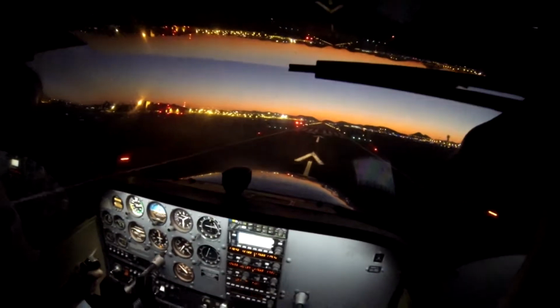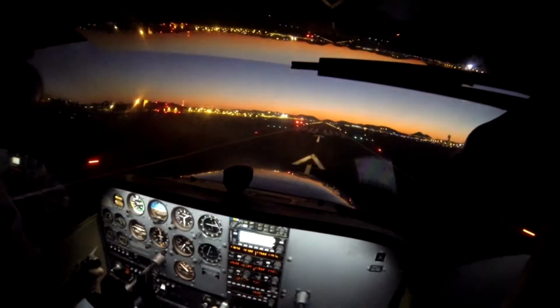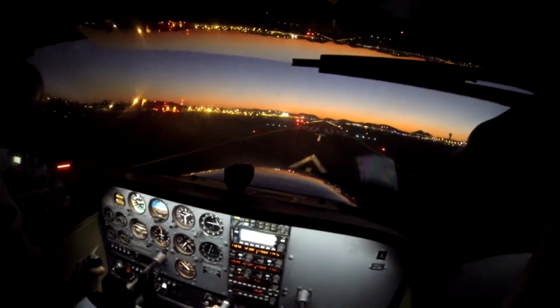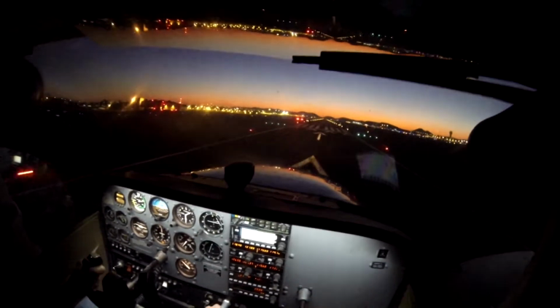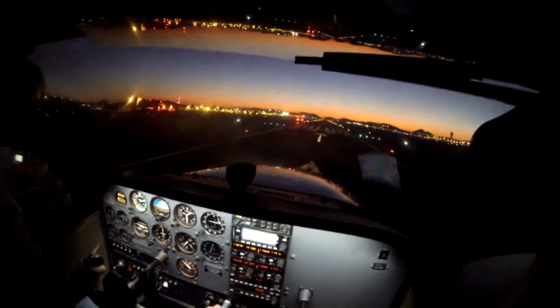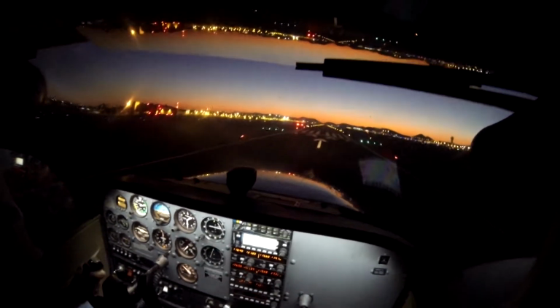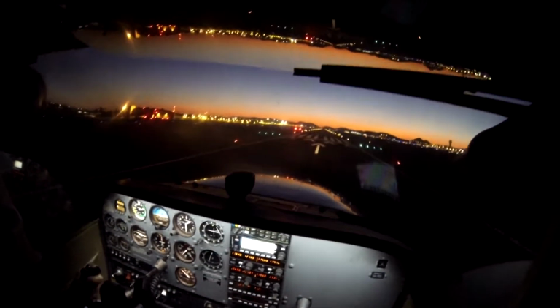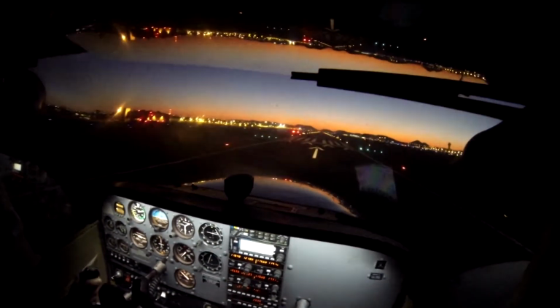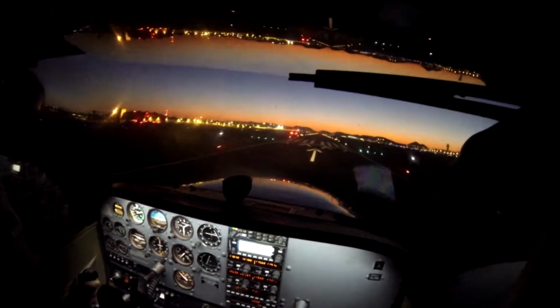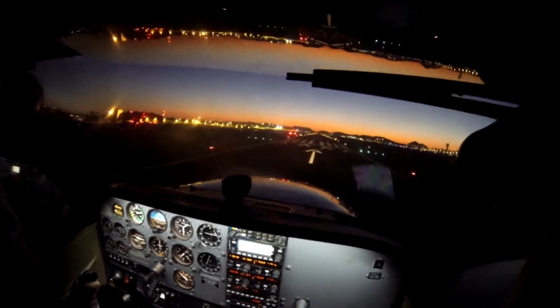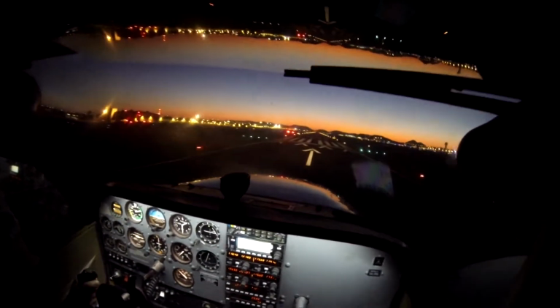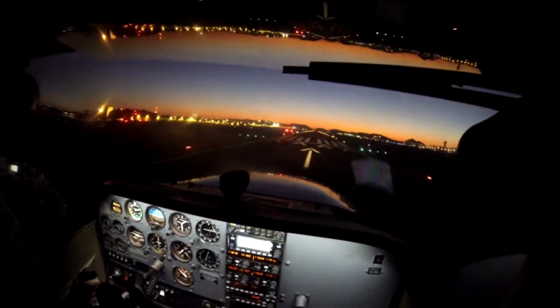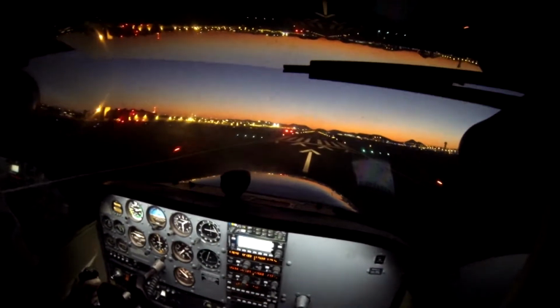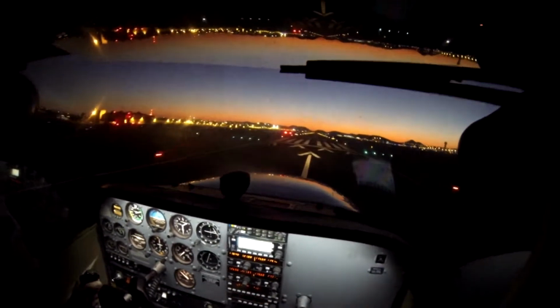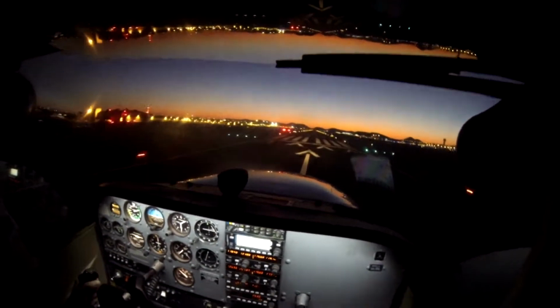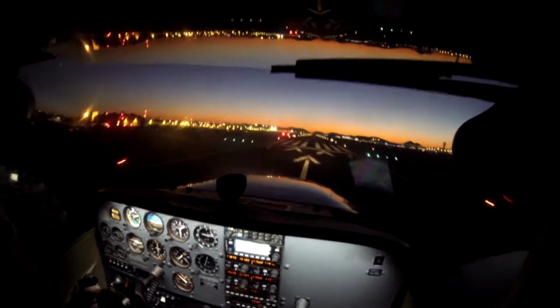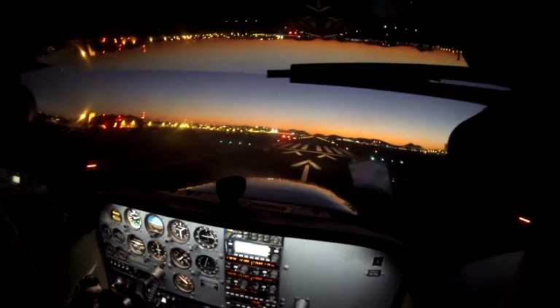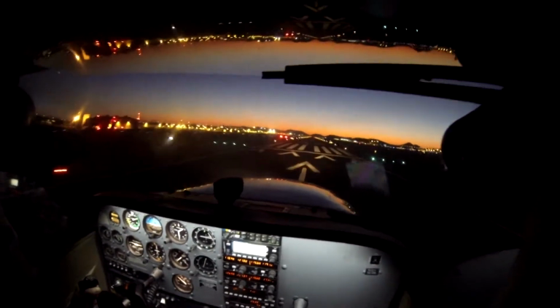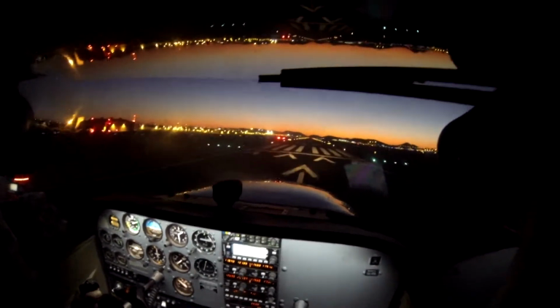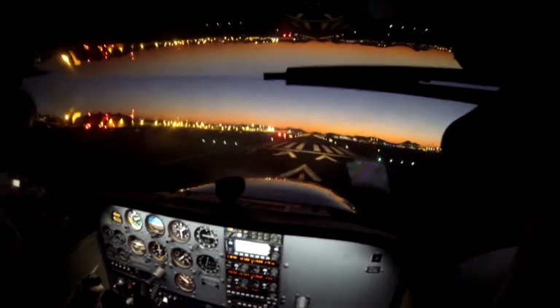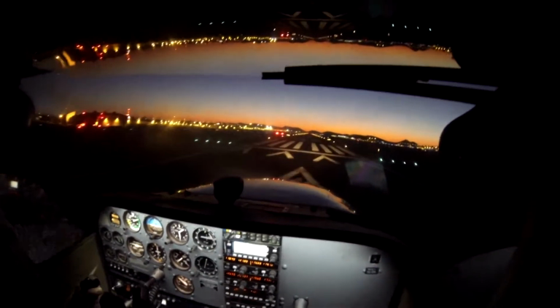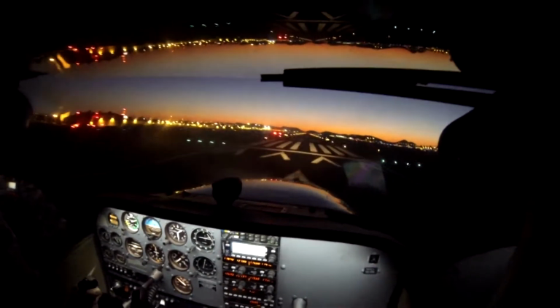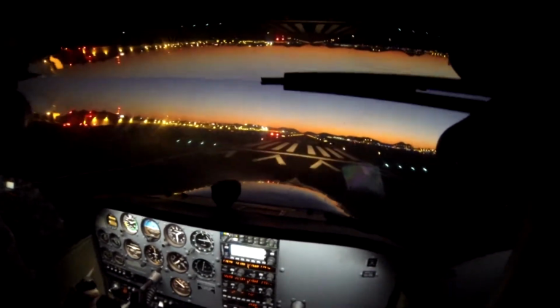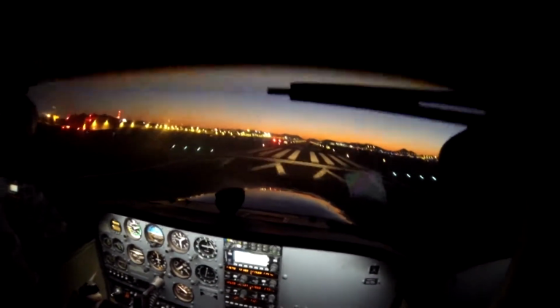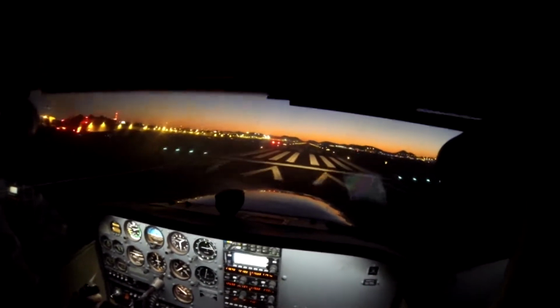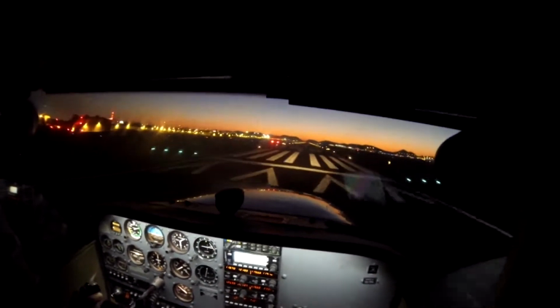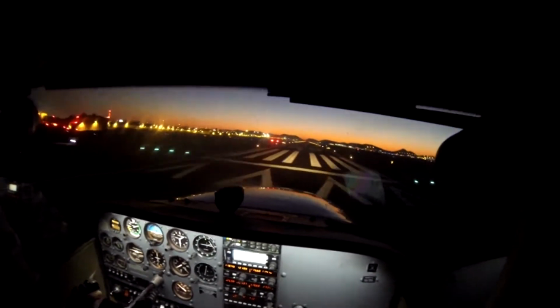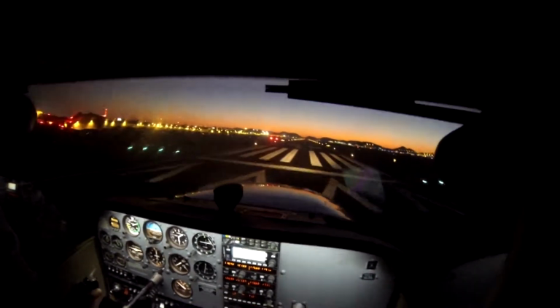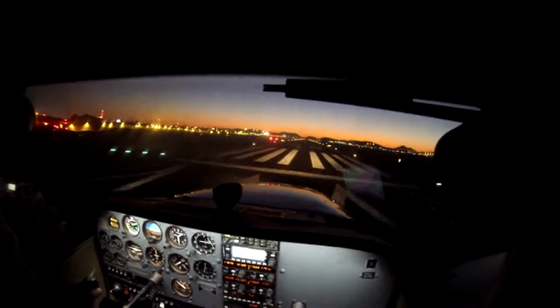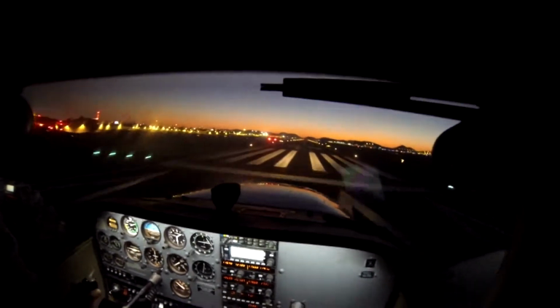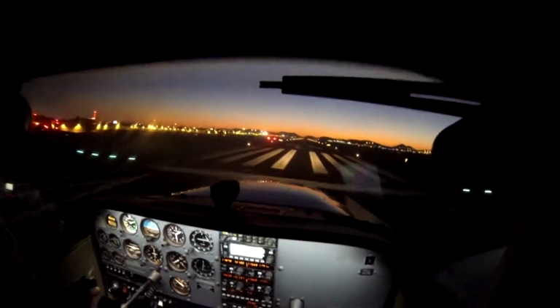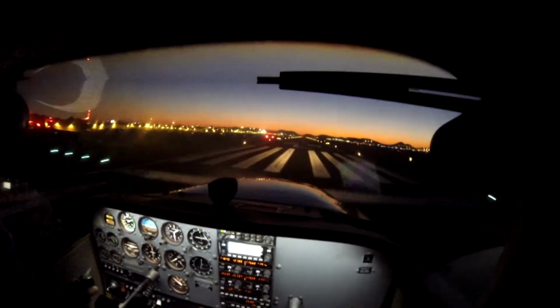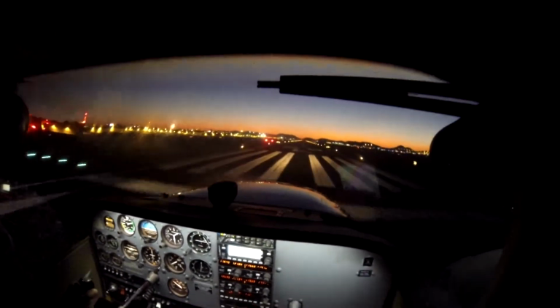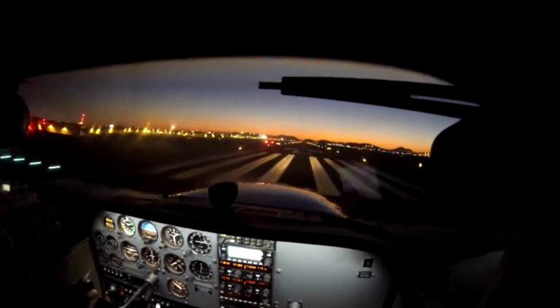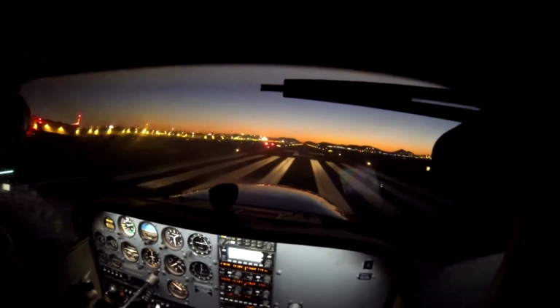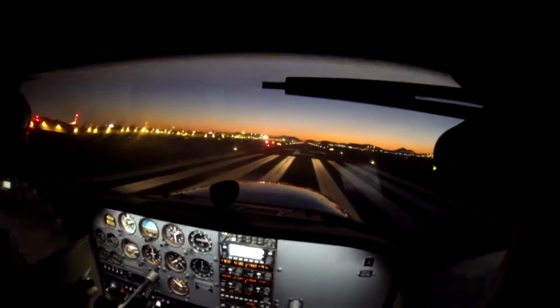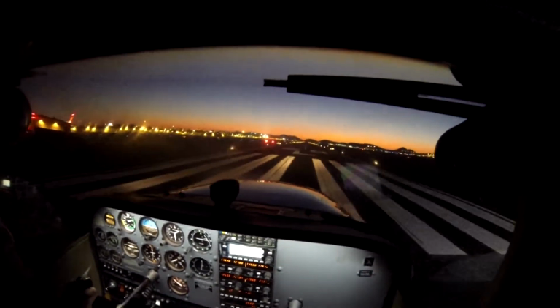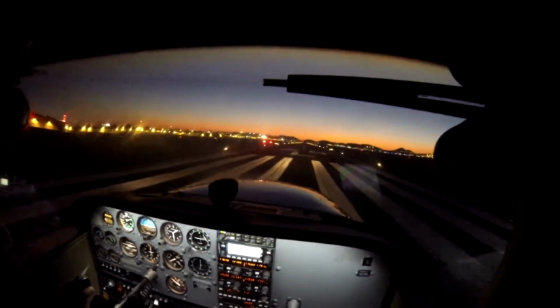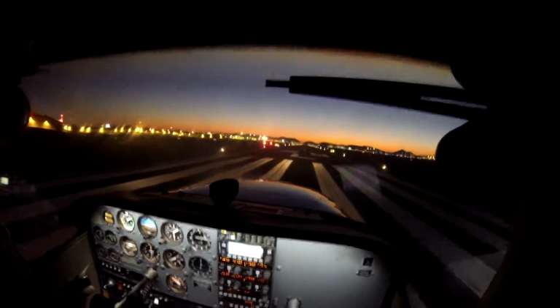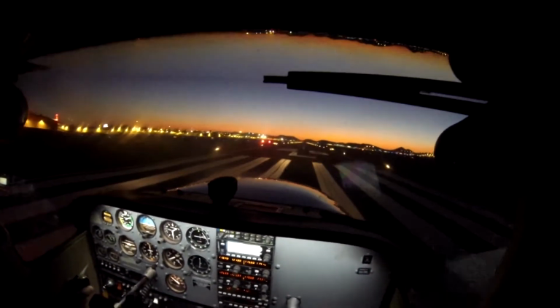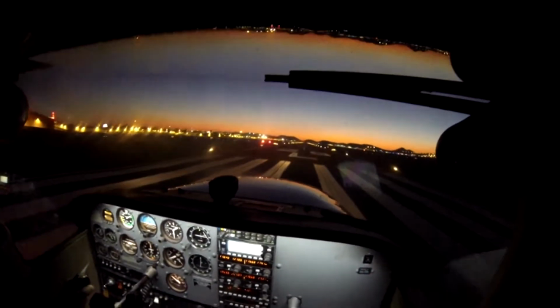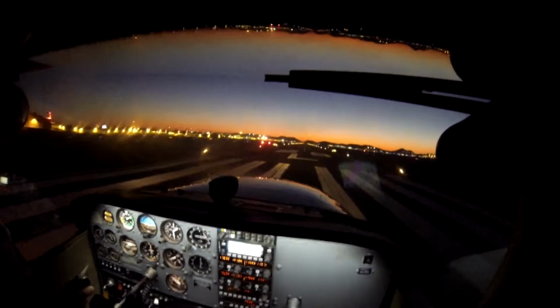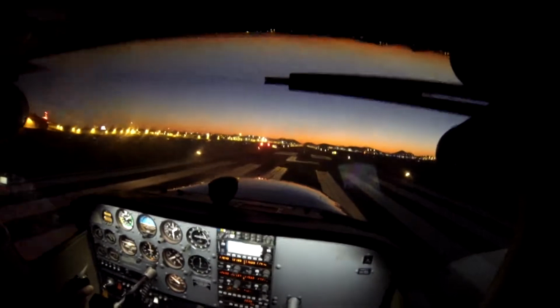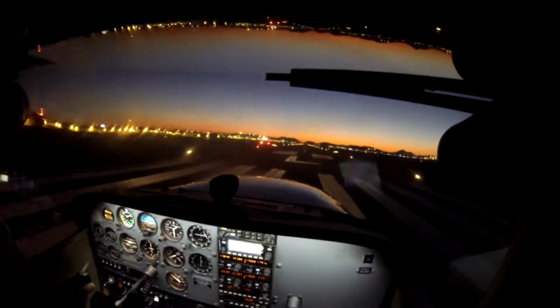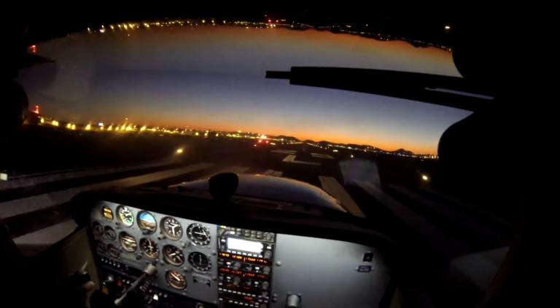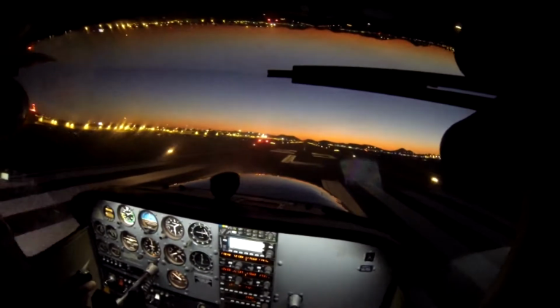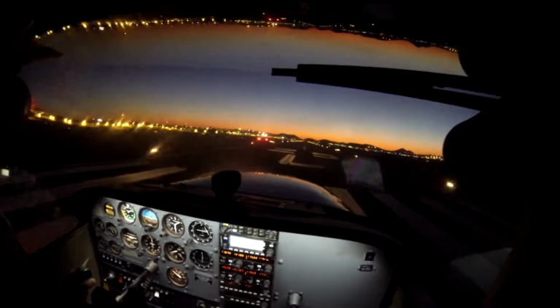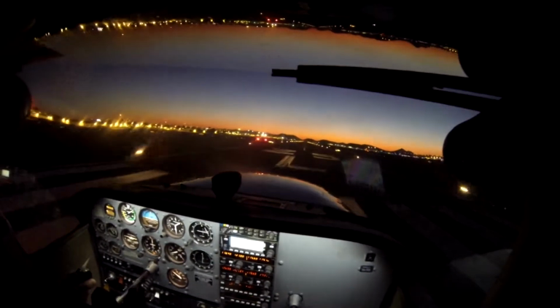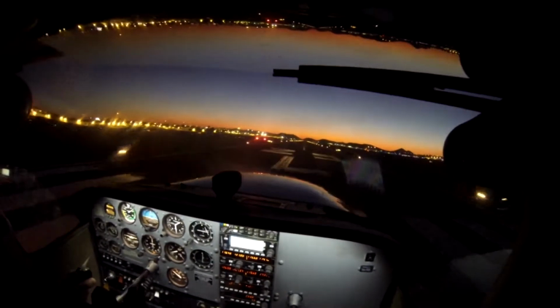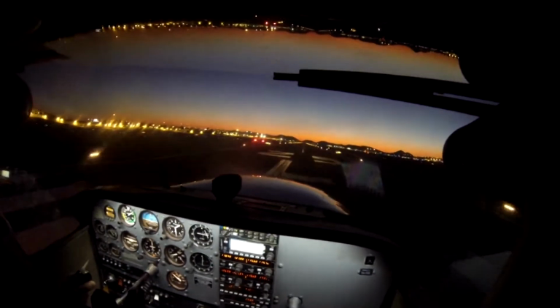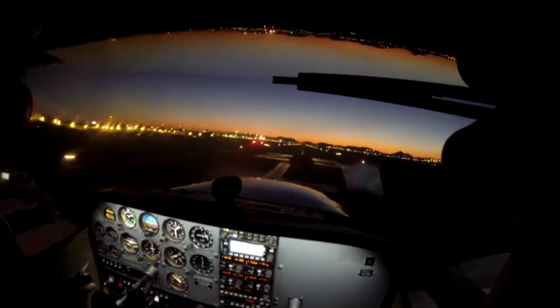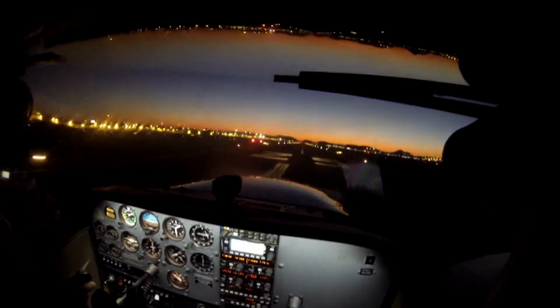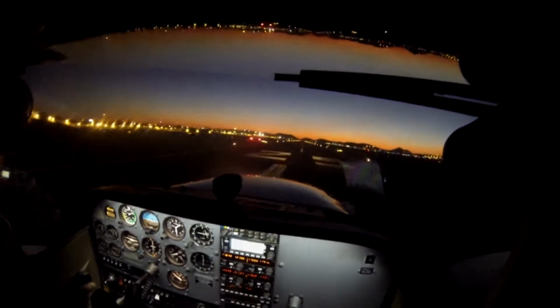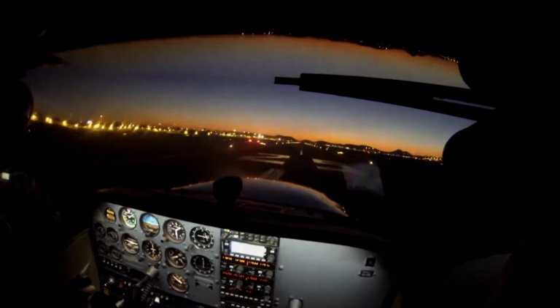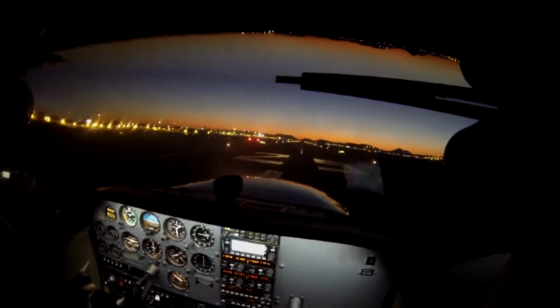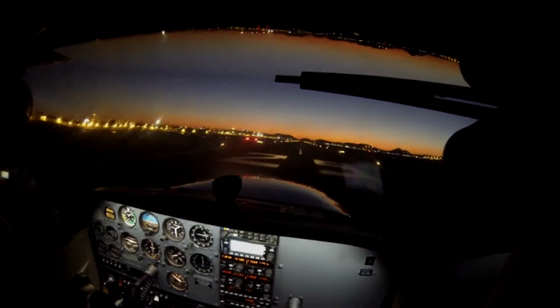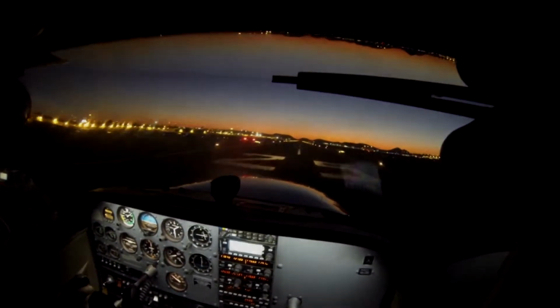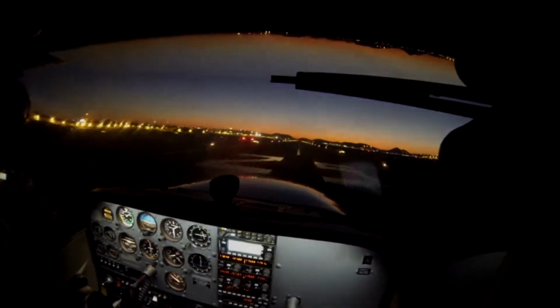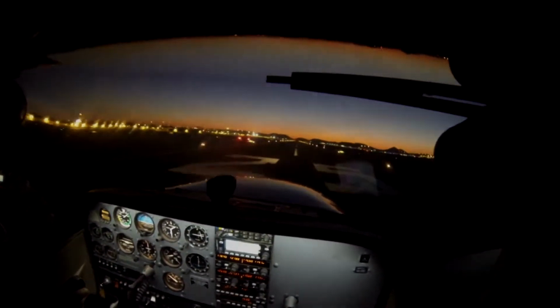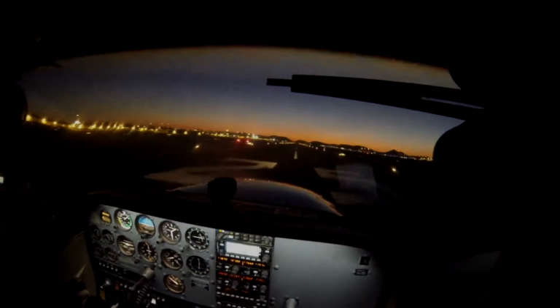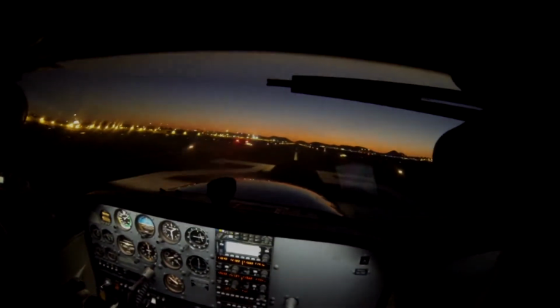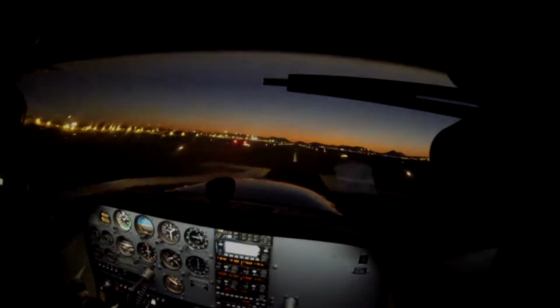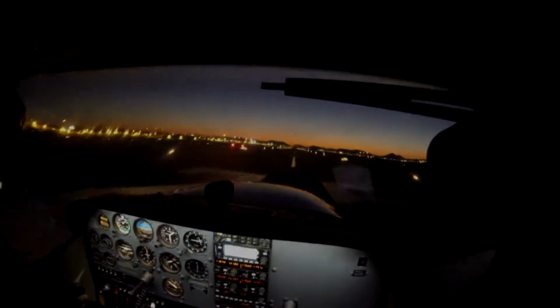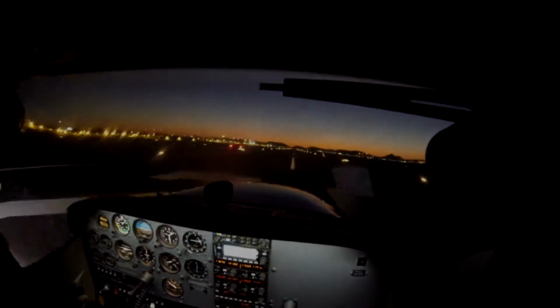Start flattening out easy. All right. Now we're just going to let it settle in flat. And grab a little bit more back pressure. Slowly and slowly and slowly.